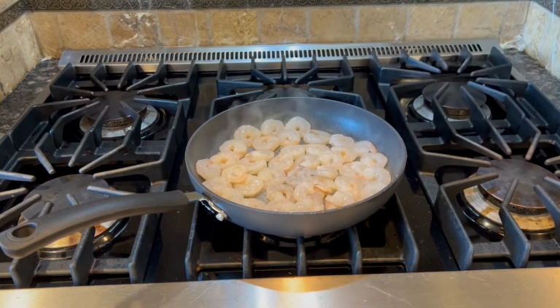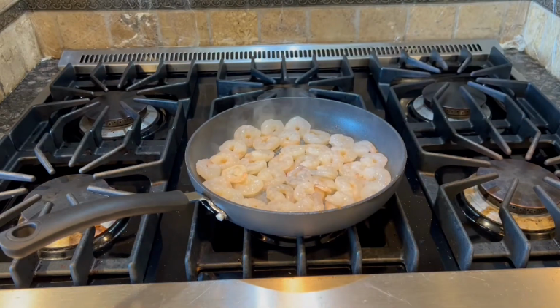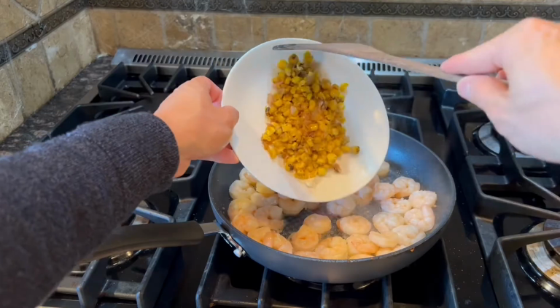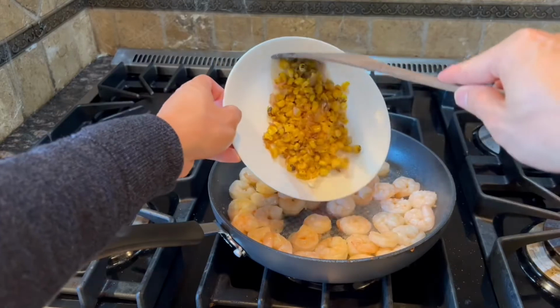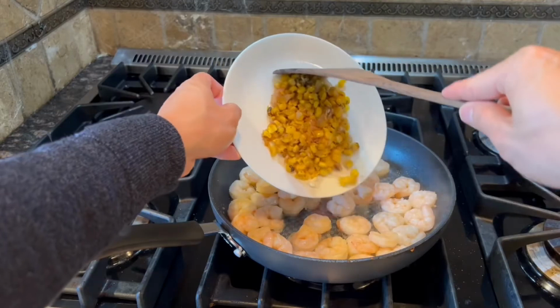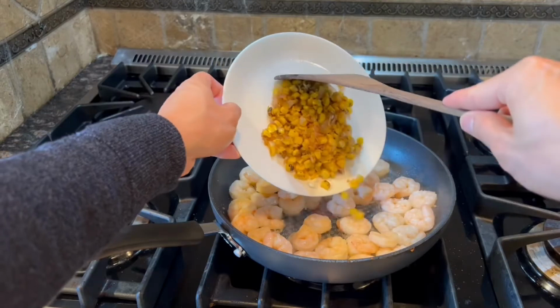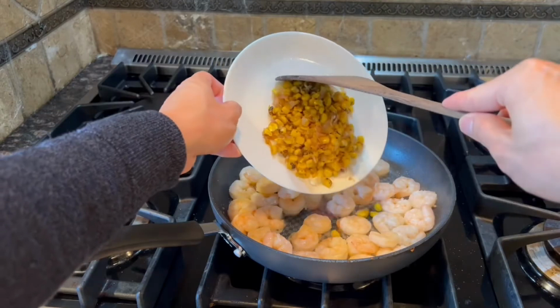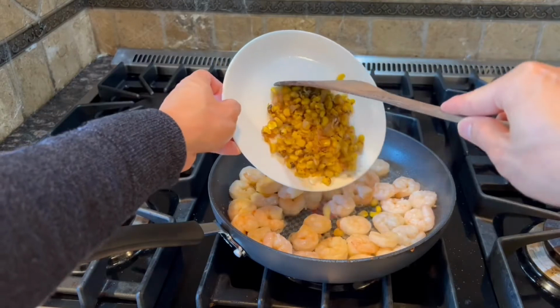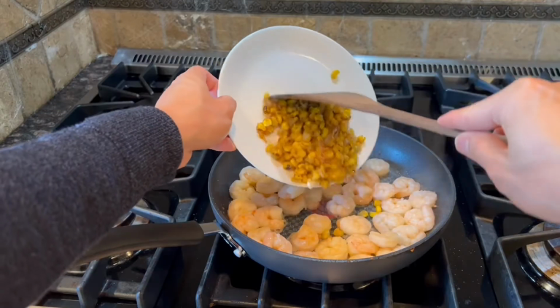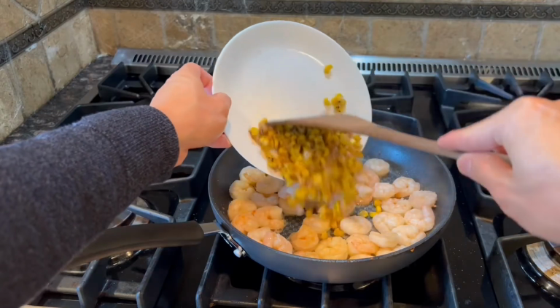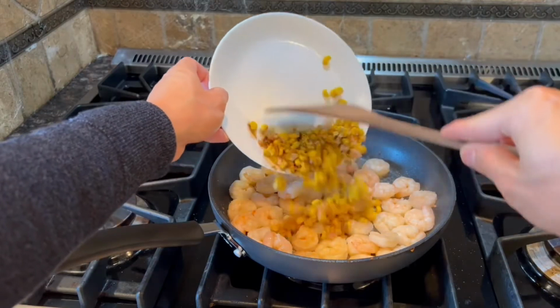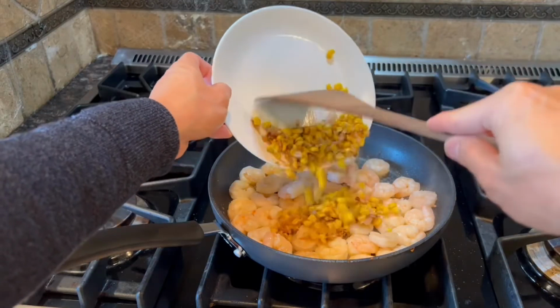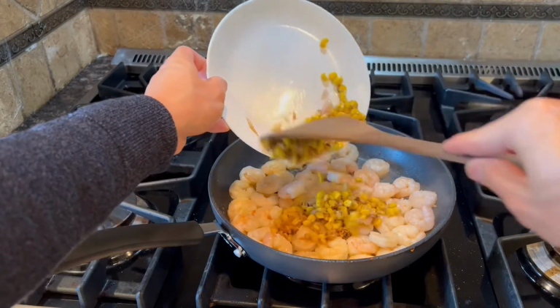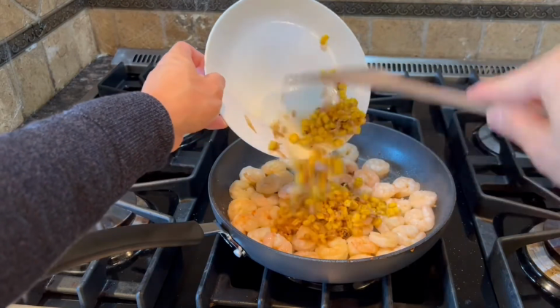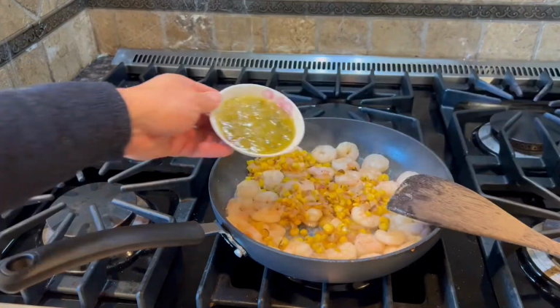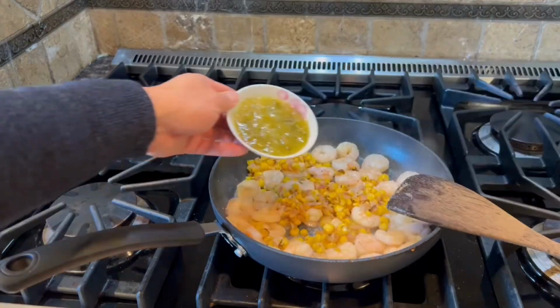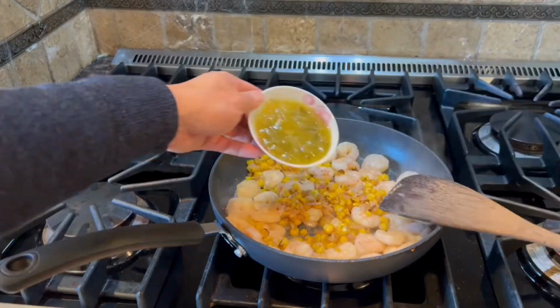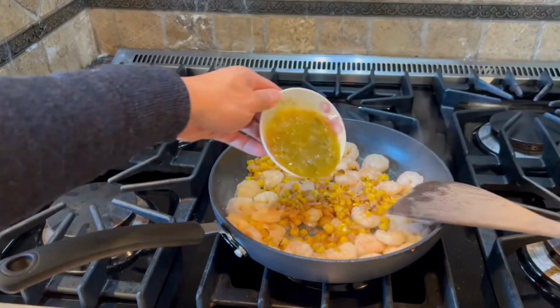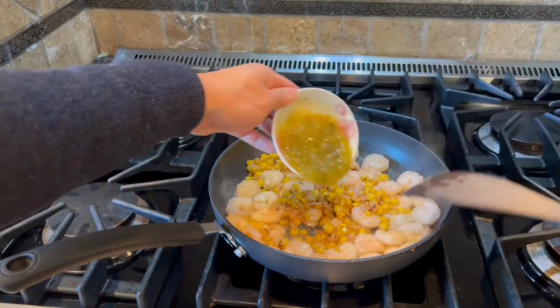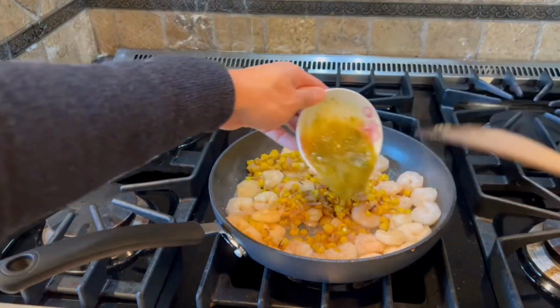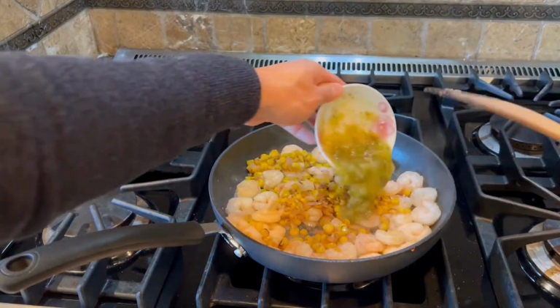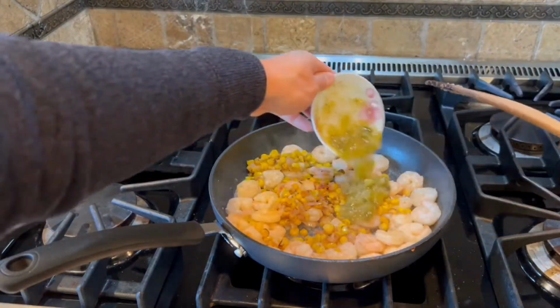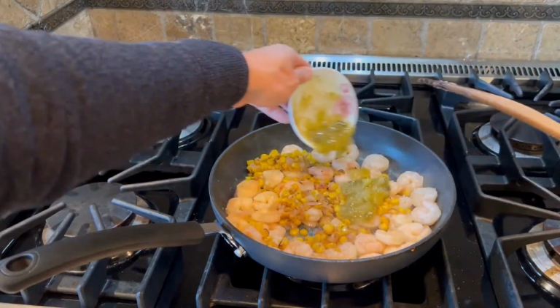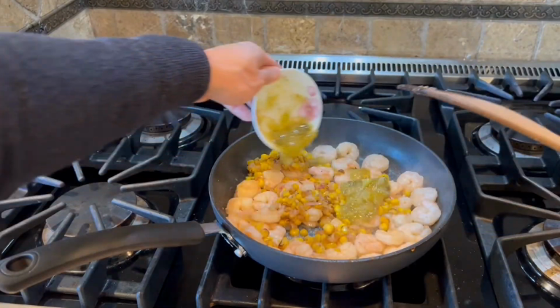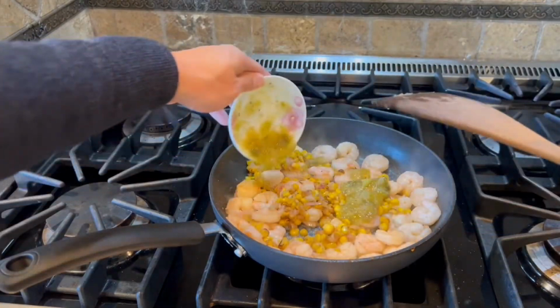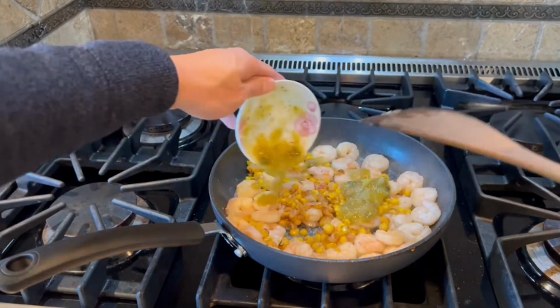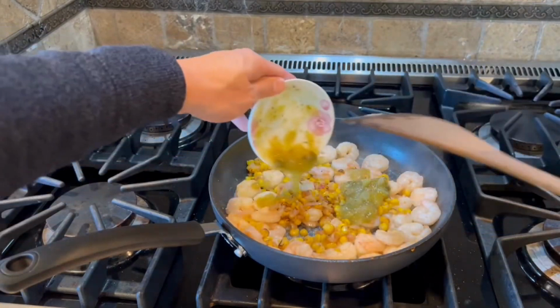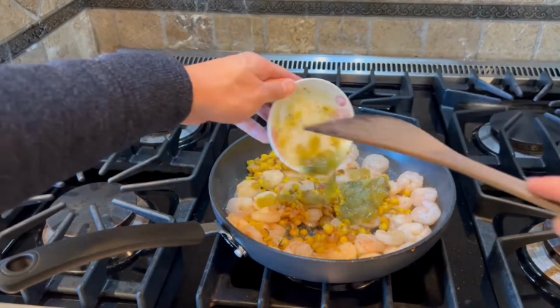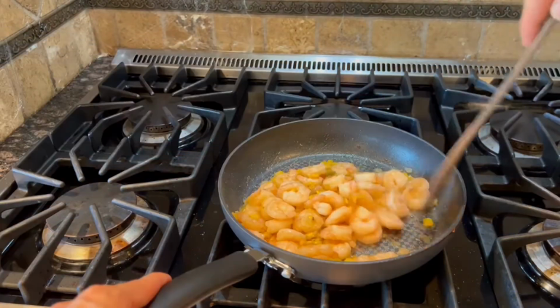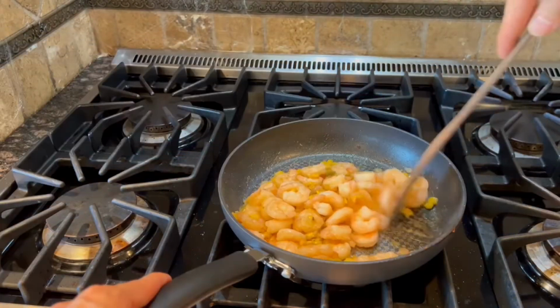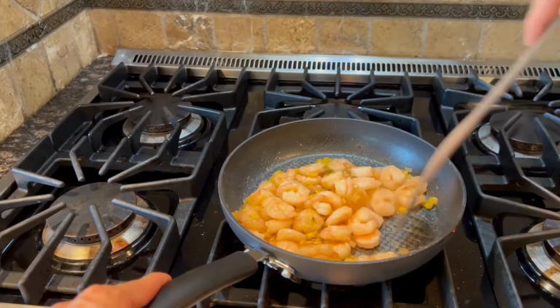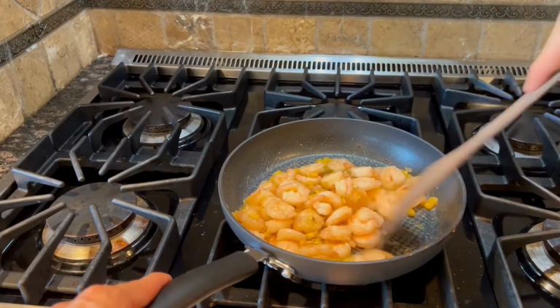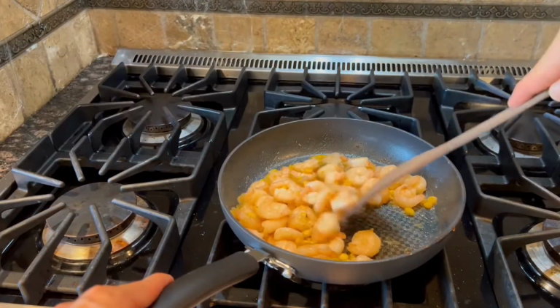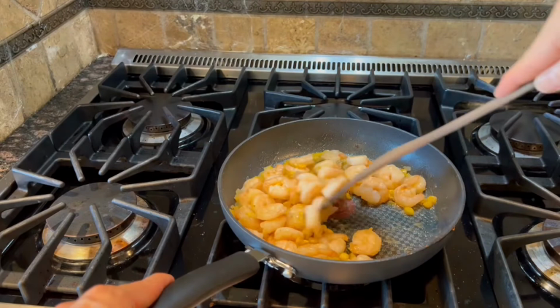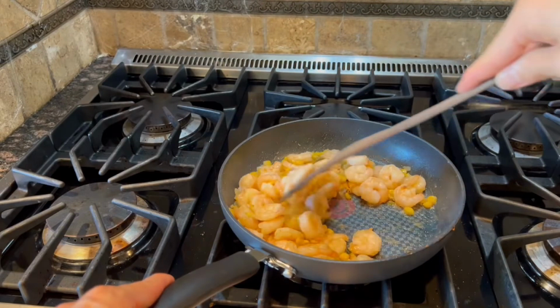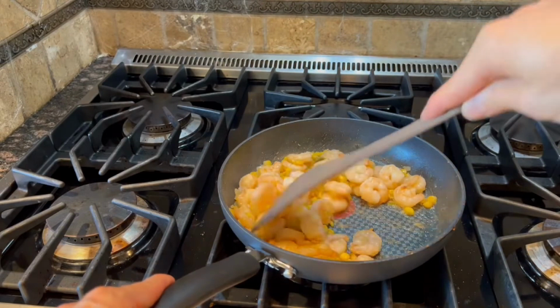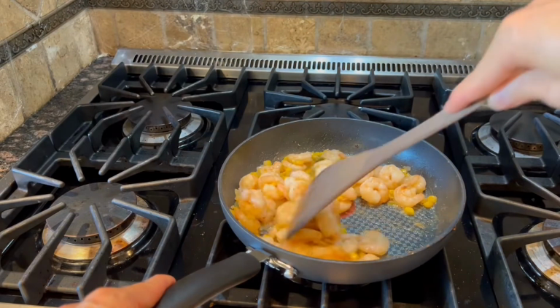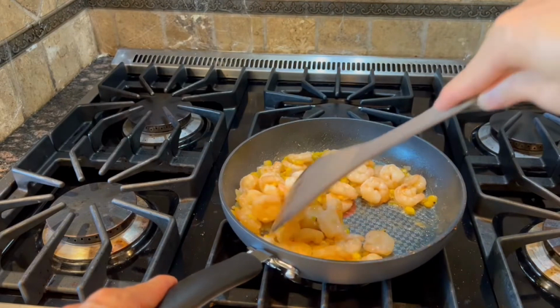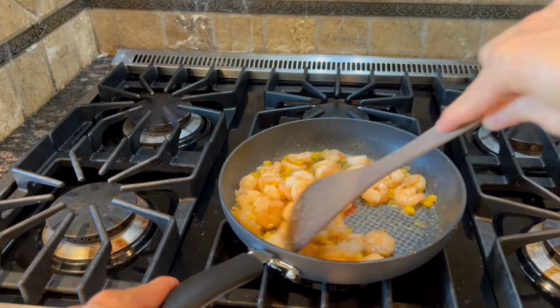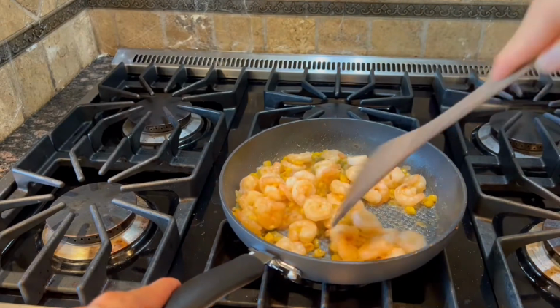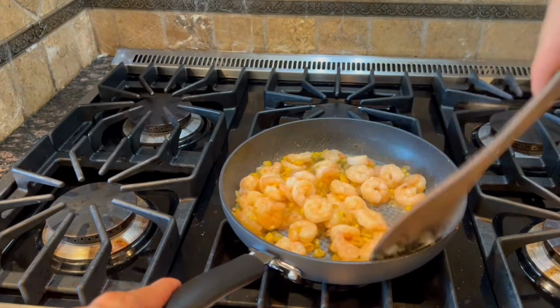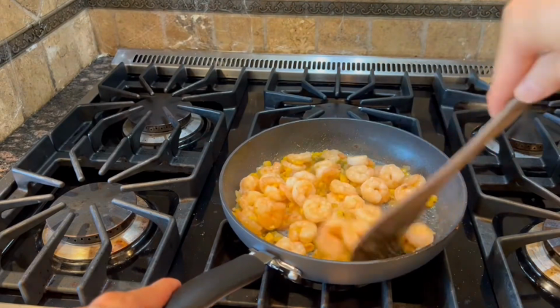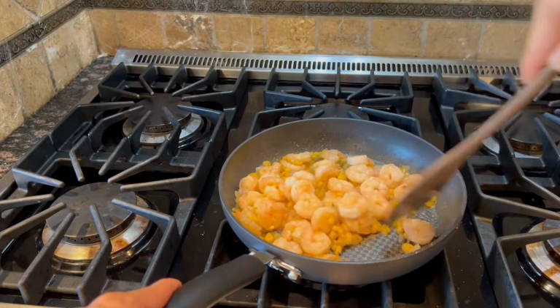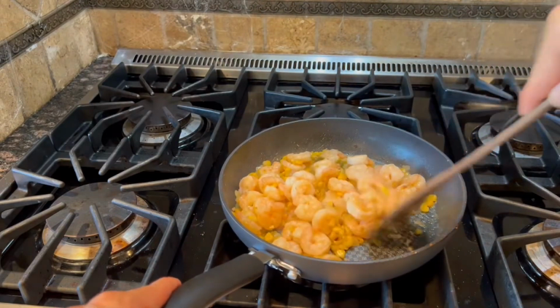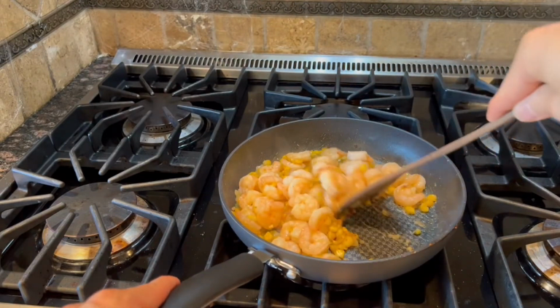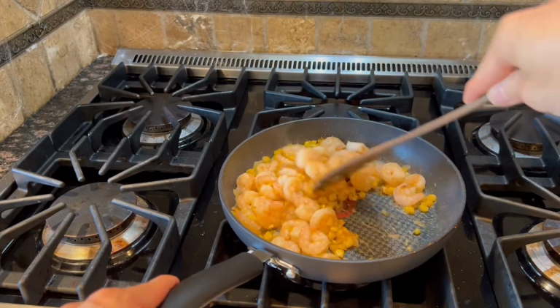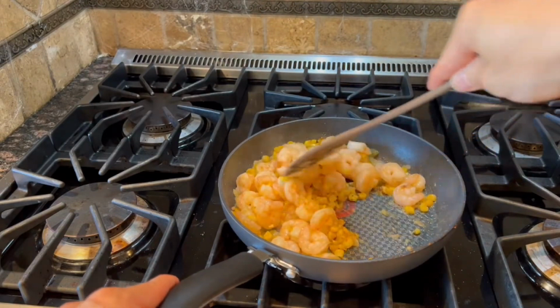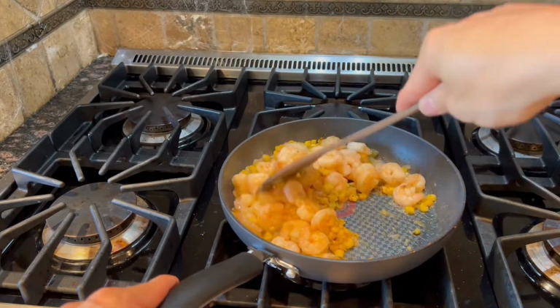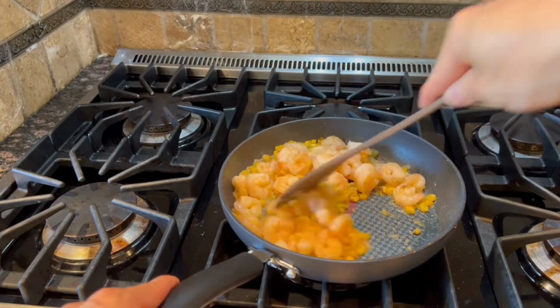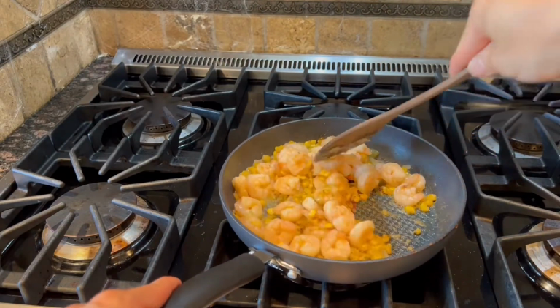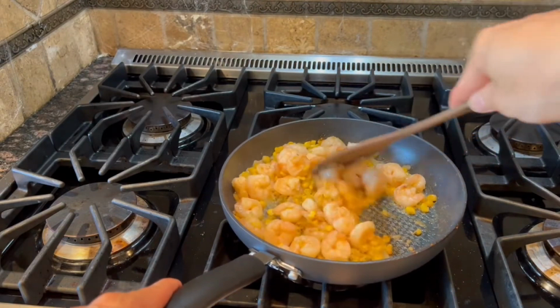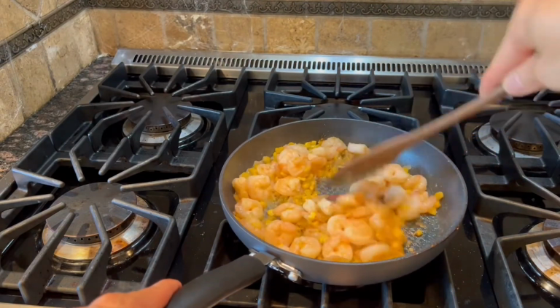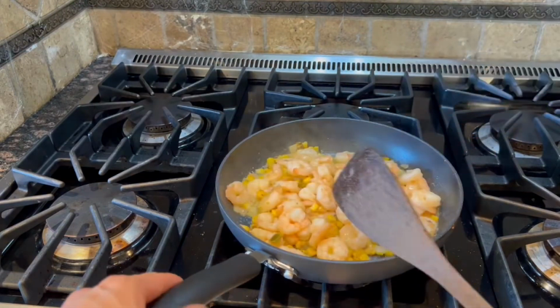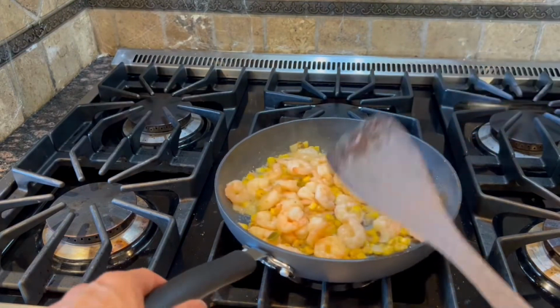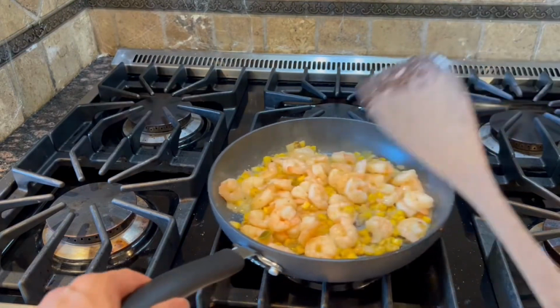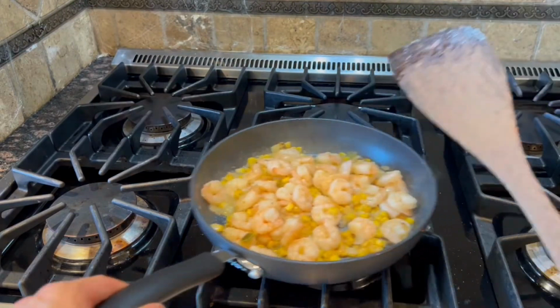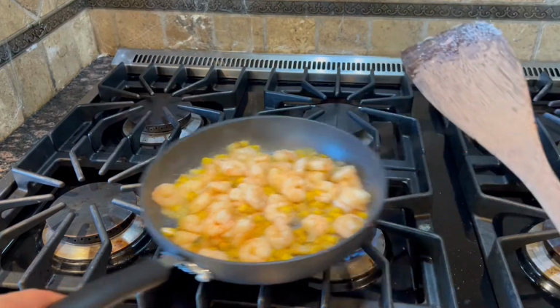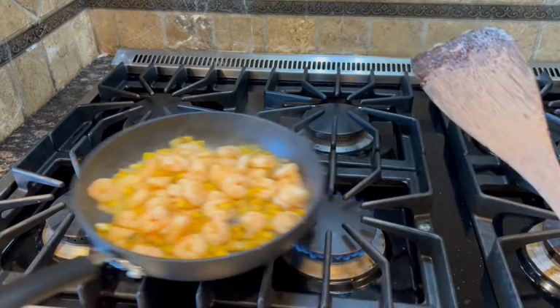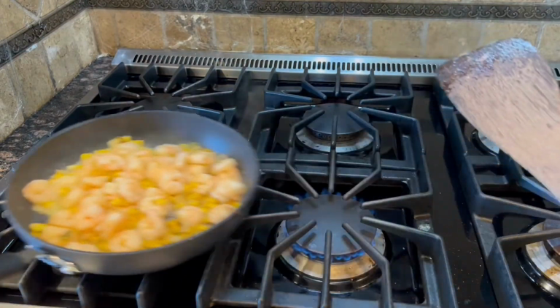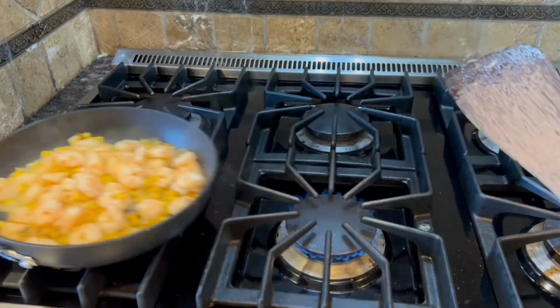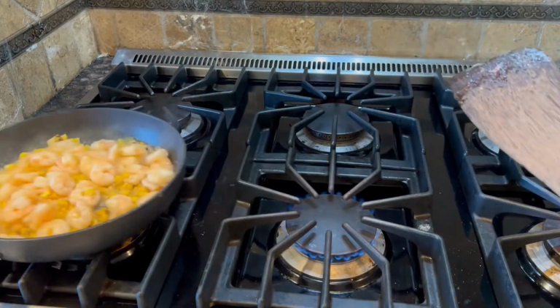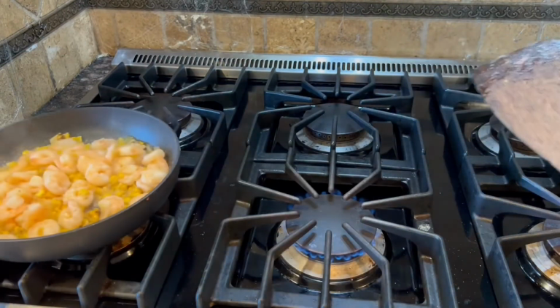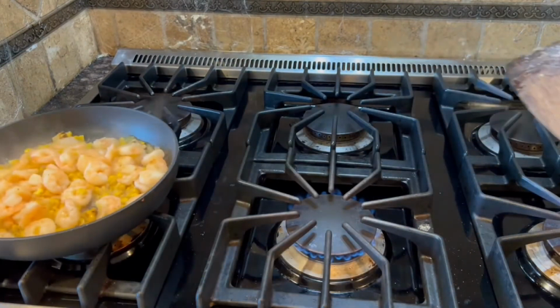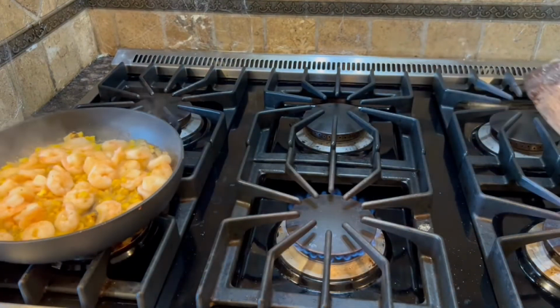Then we can add in the corn mixture, the salsa, and a pinch of salt, and gently stir to combine. Remove them from the burner.